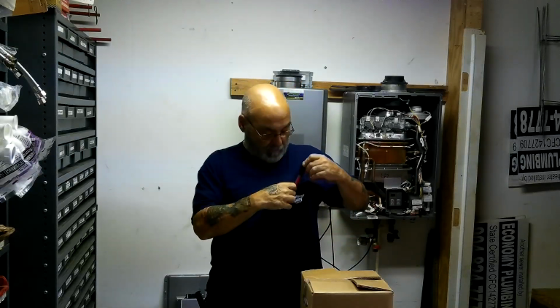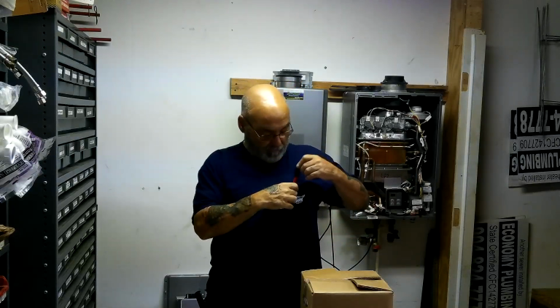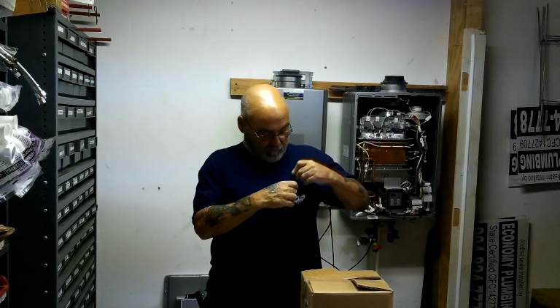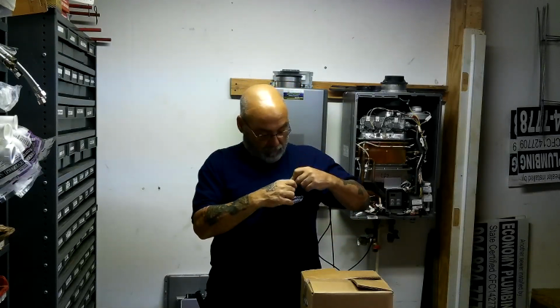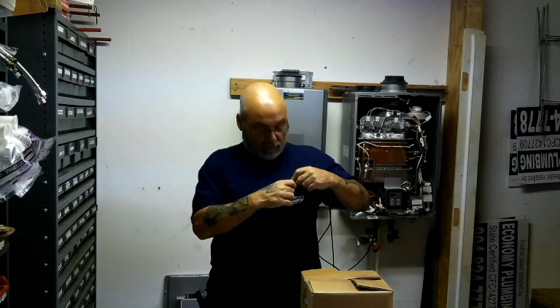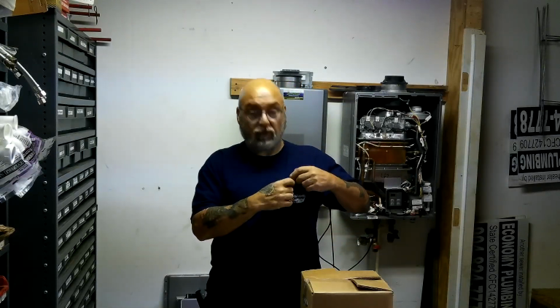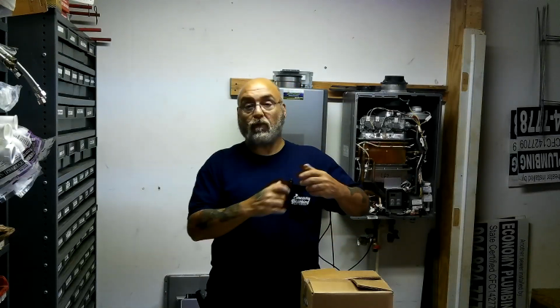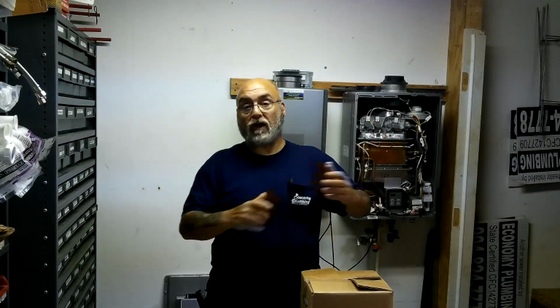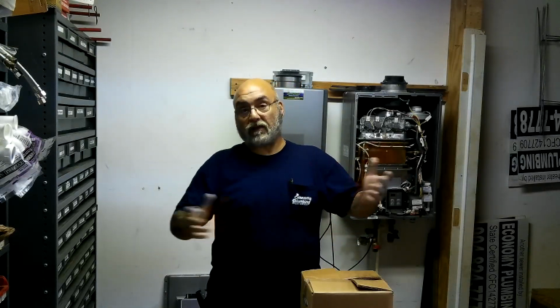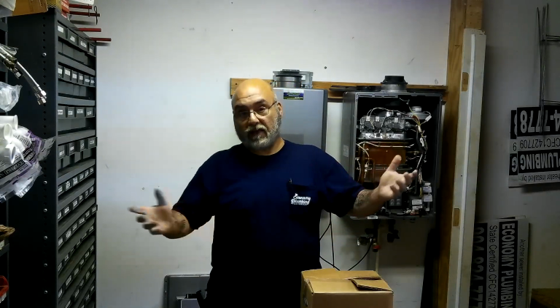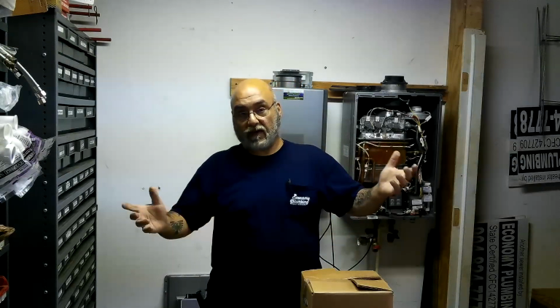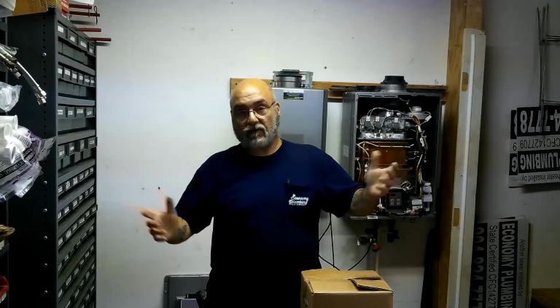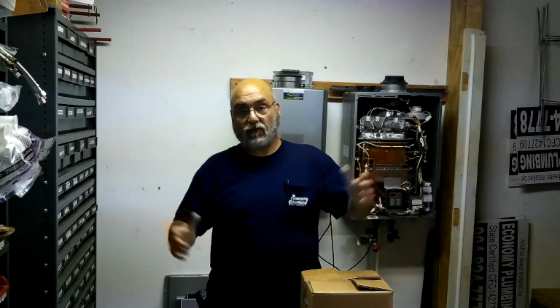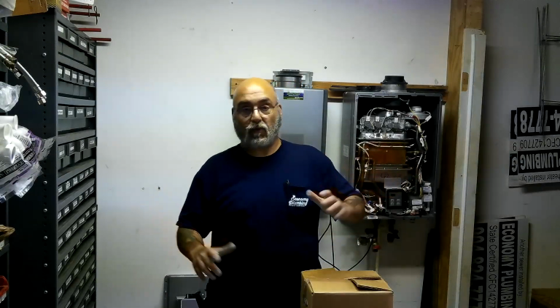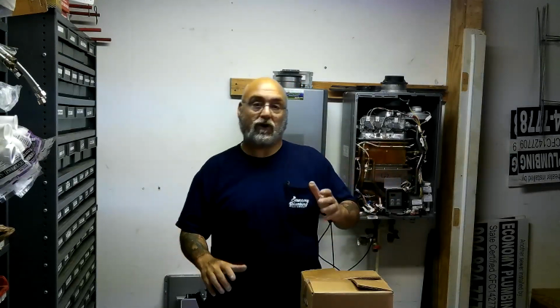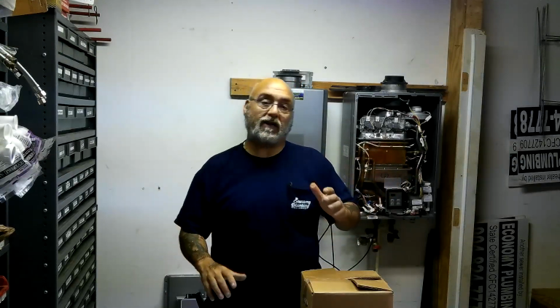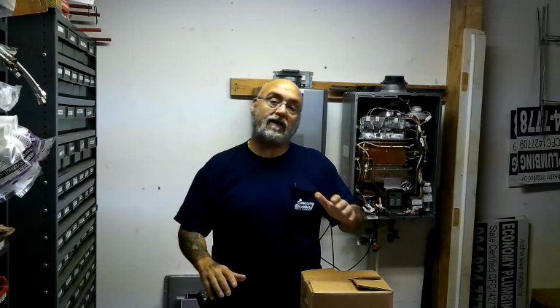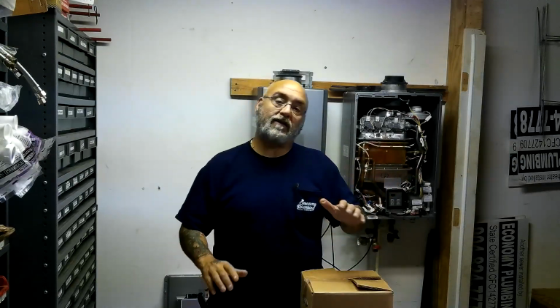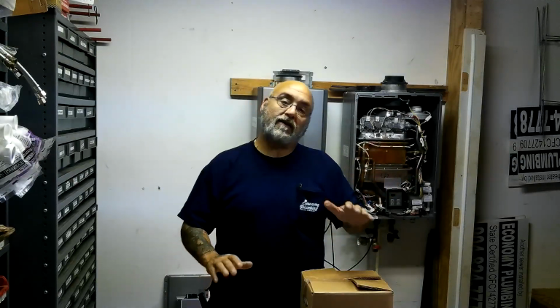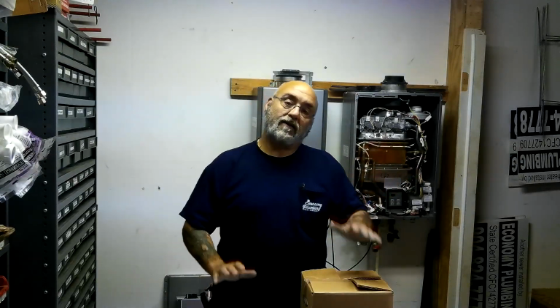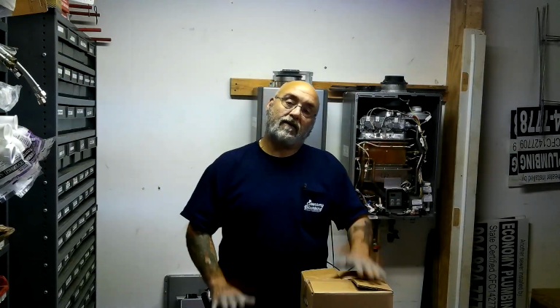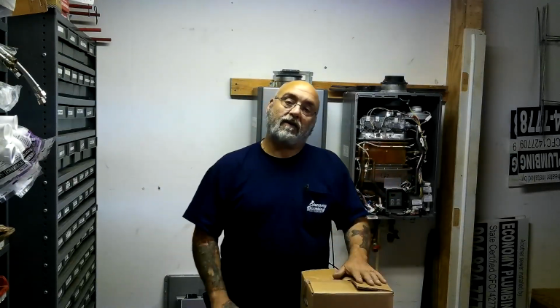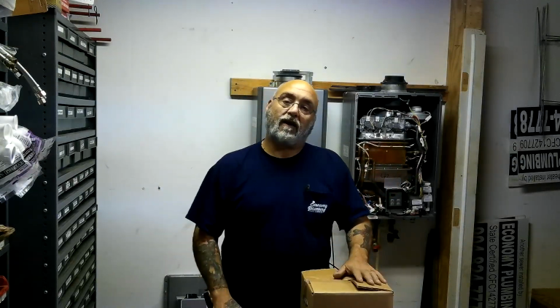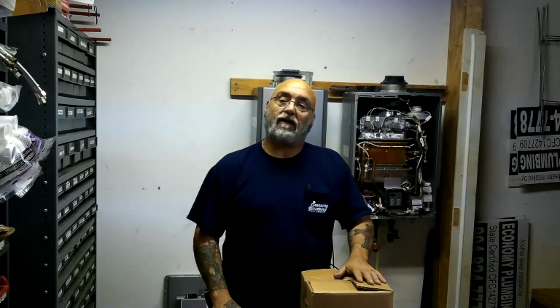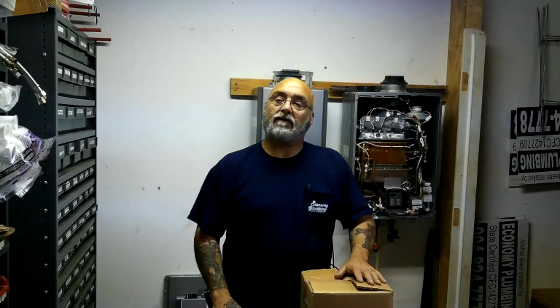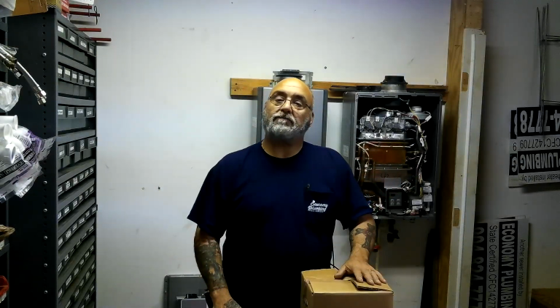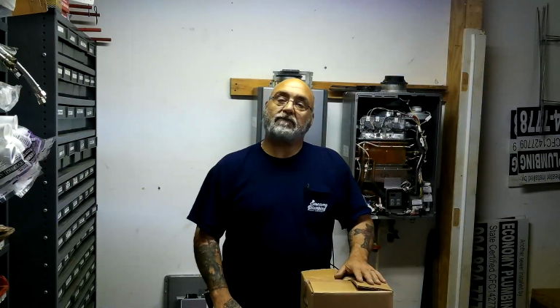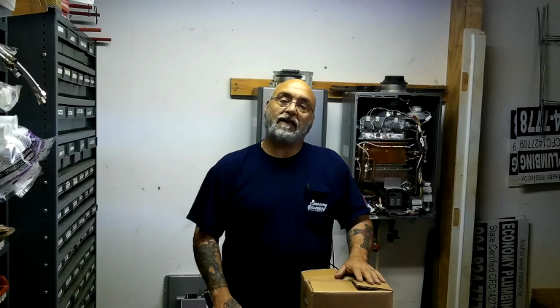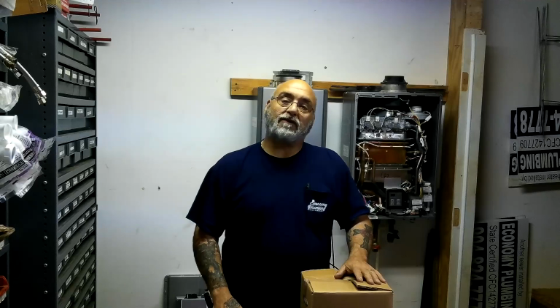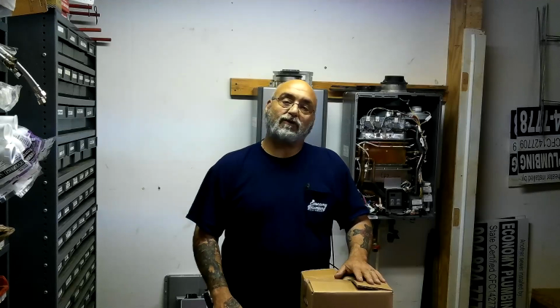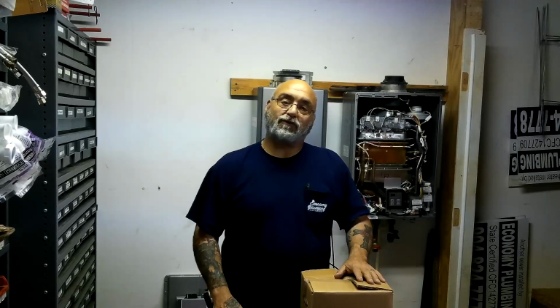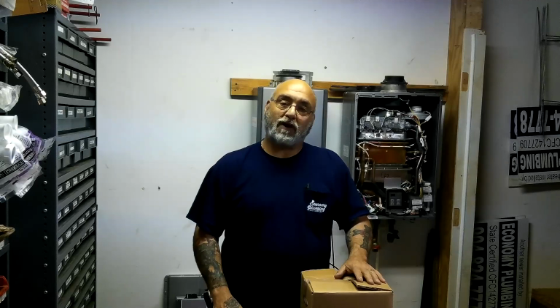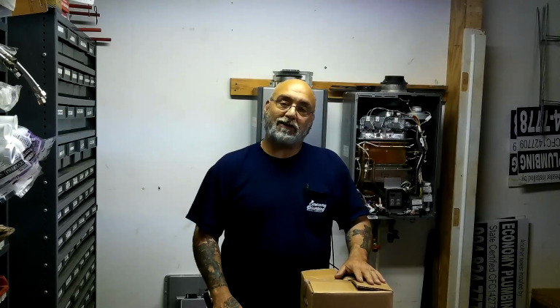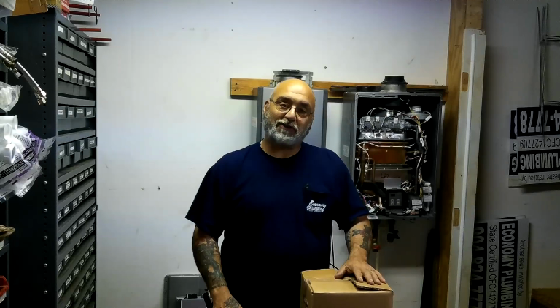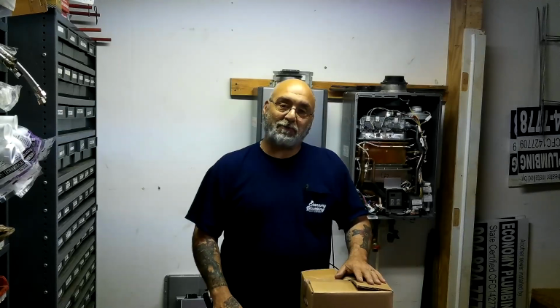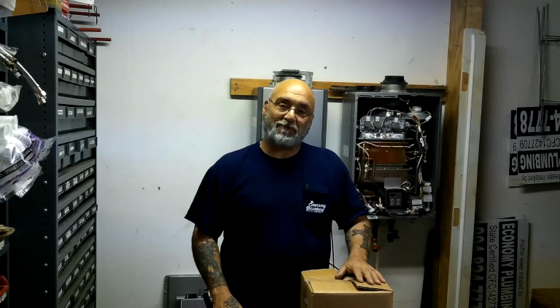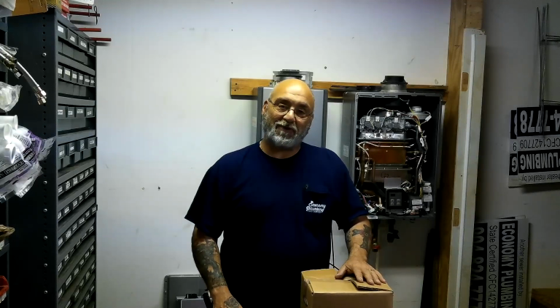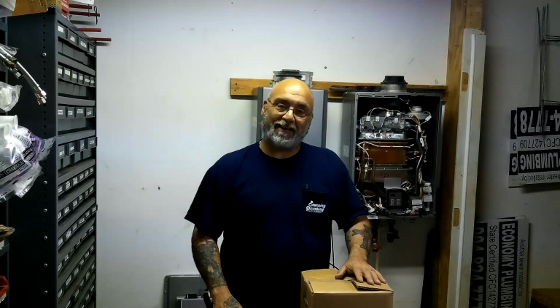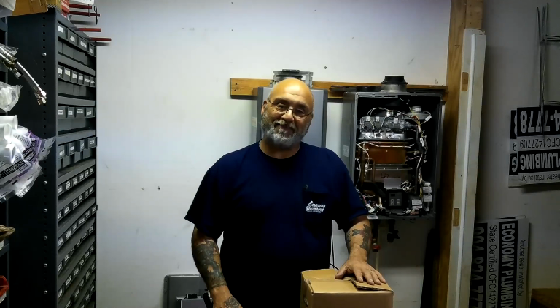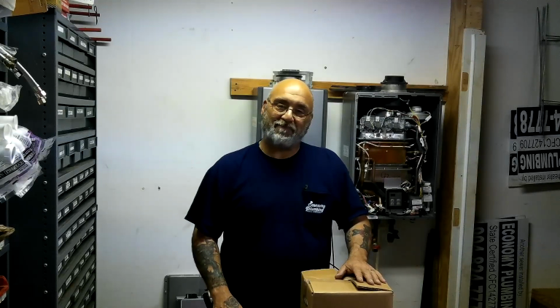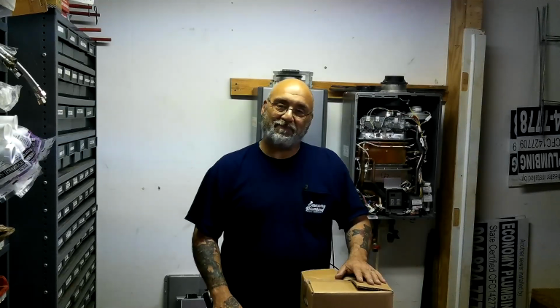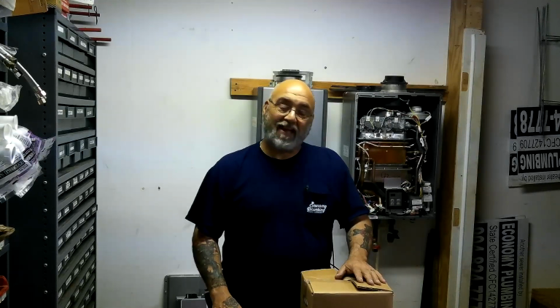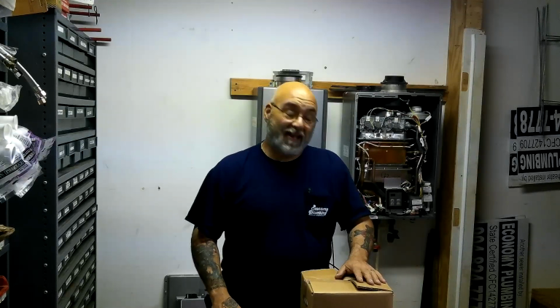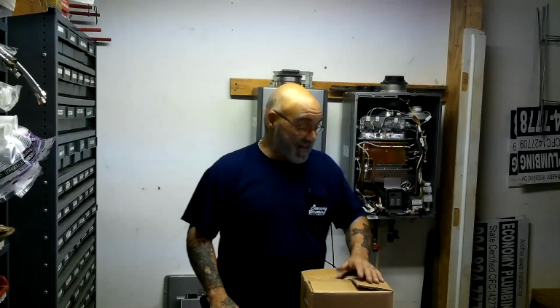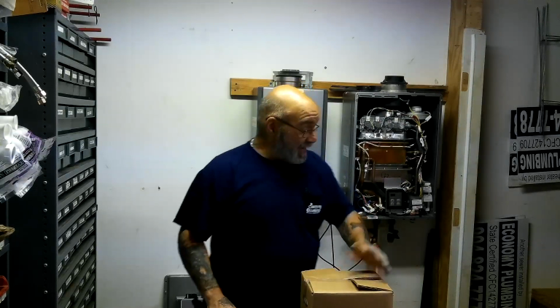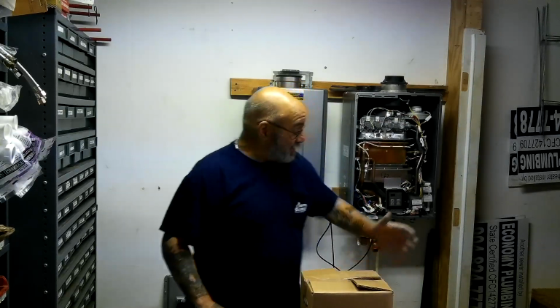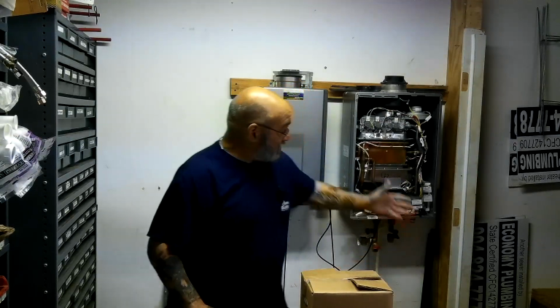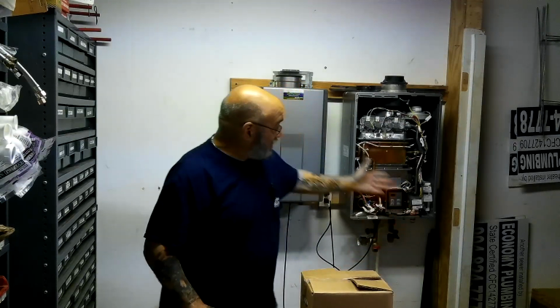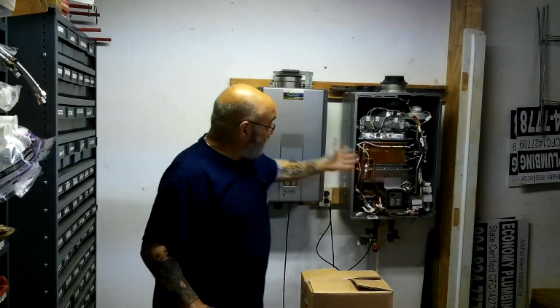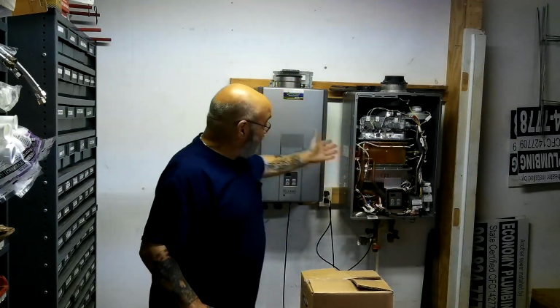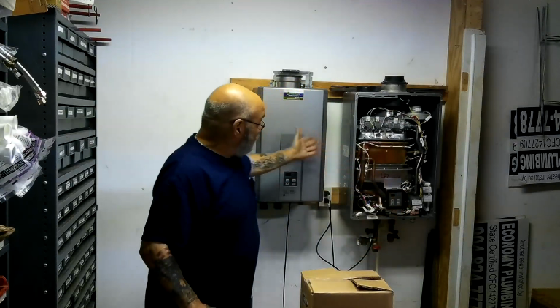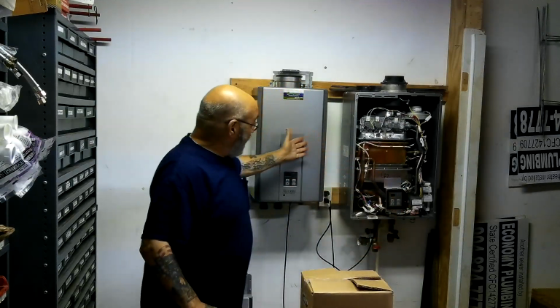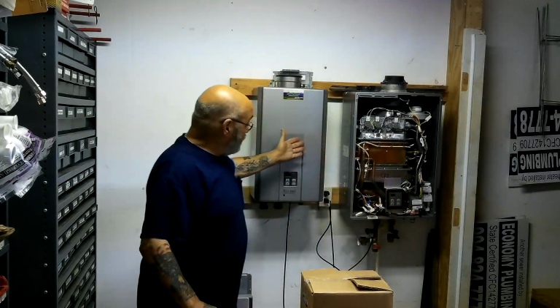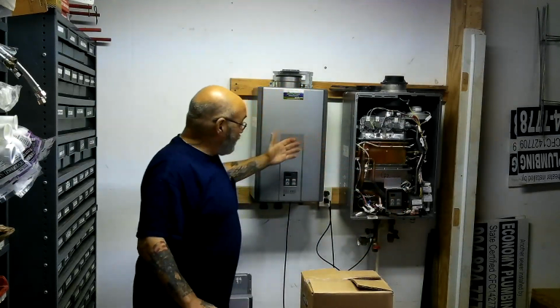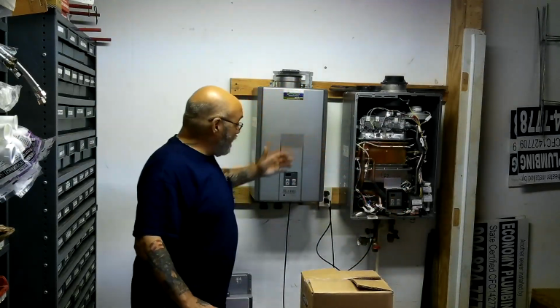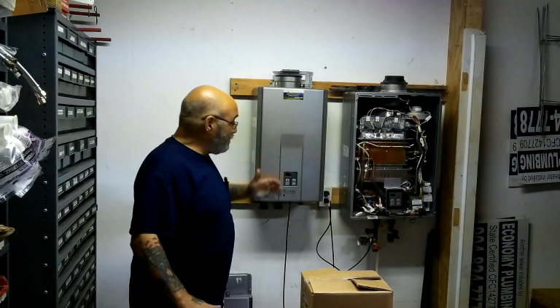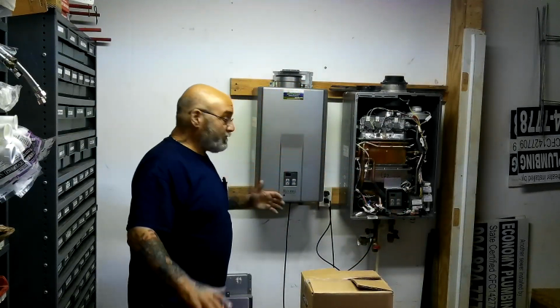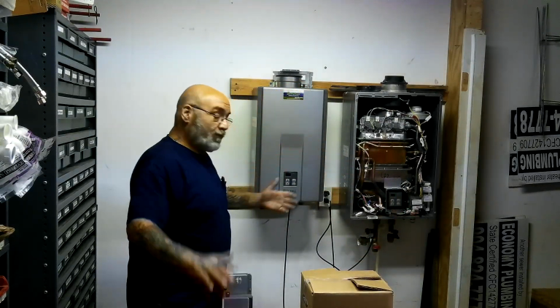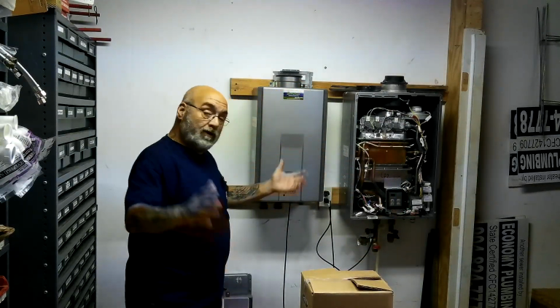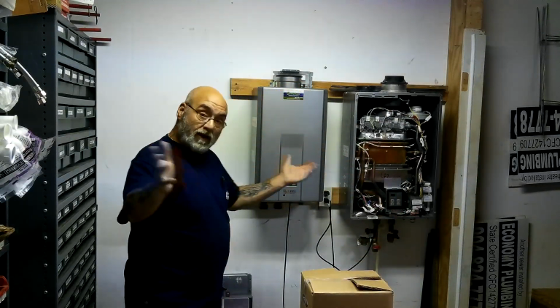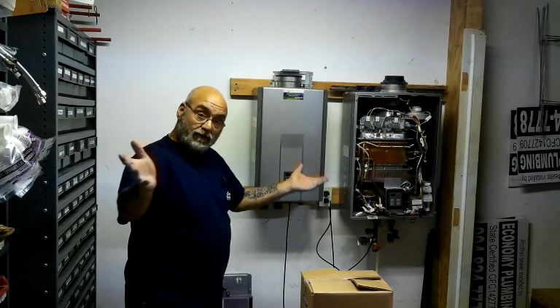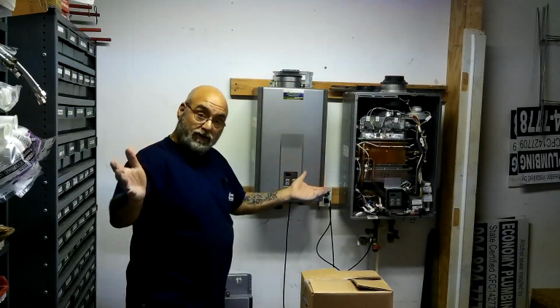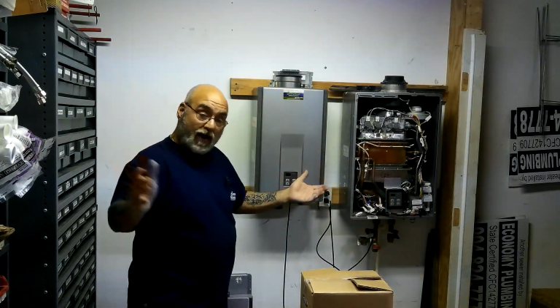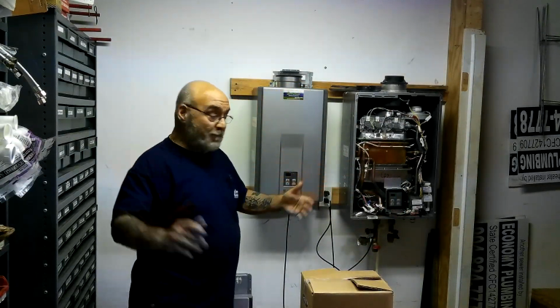We're doing well here. We're working, getting those Rinnai's up and running. As you can see in the background, we're in our shop,